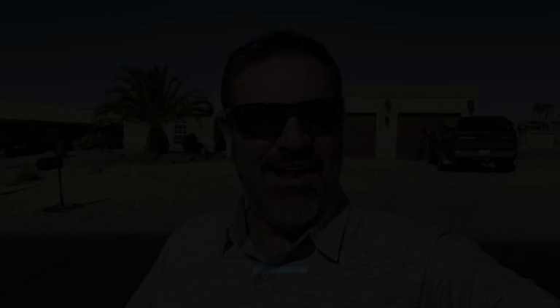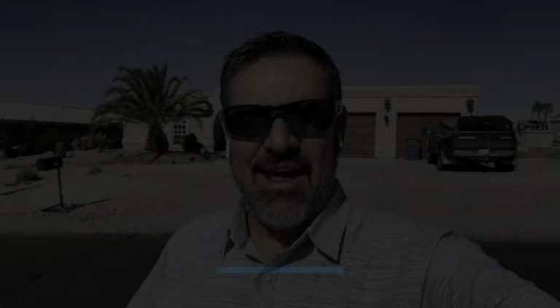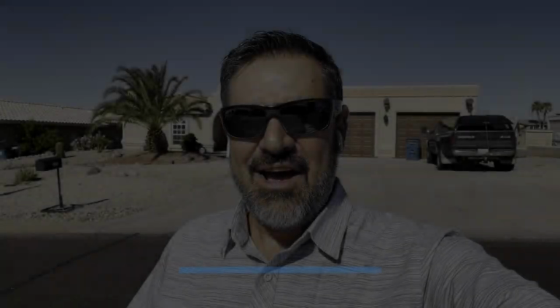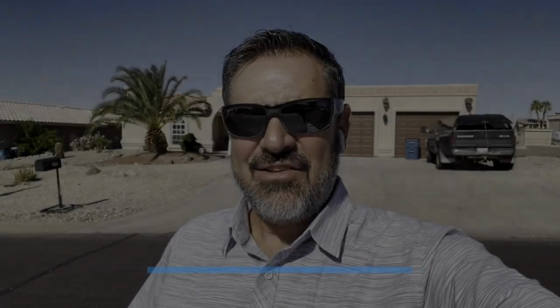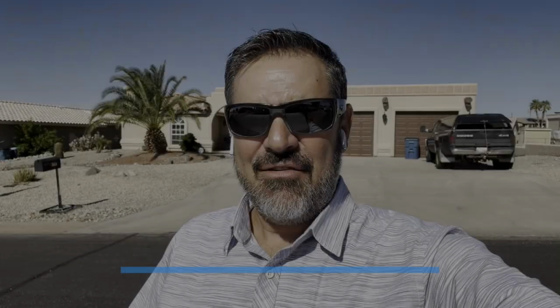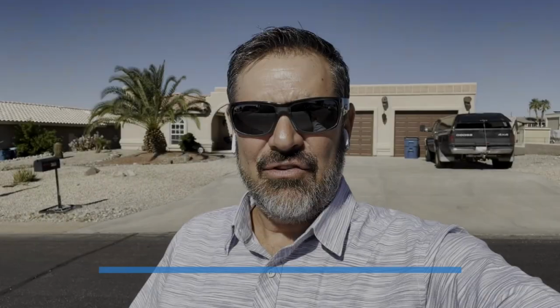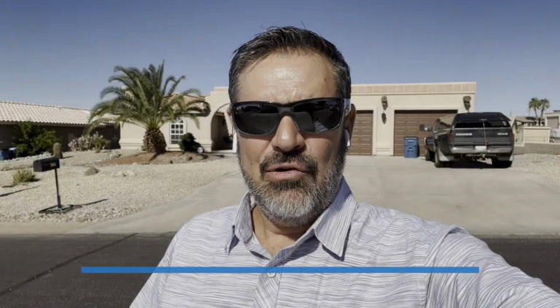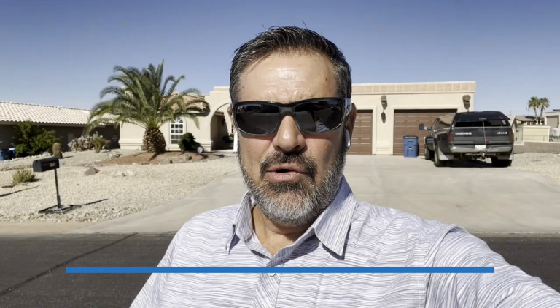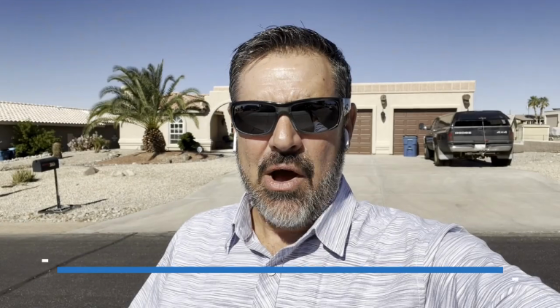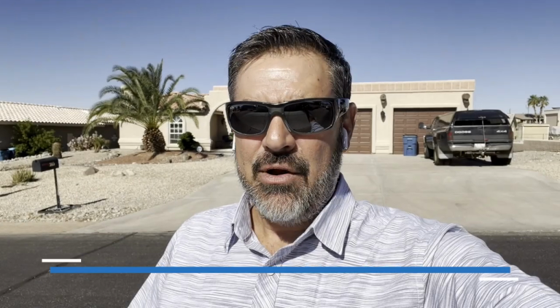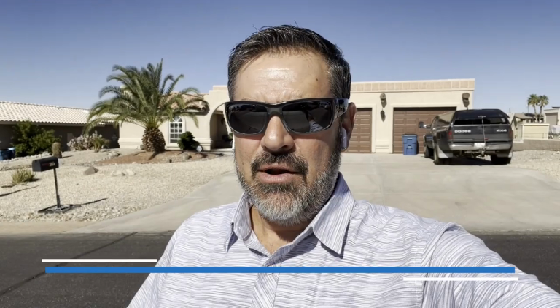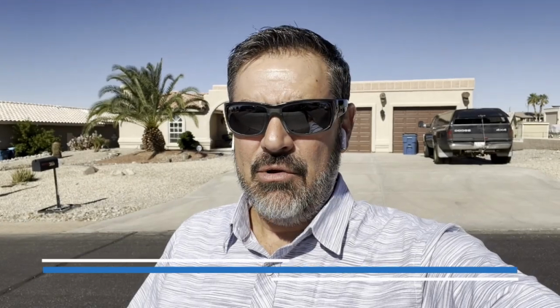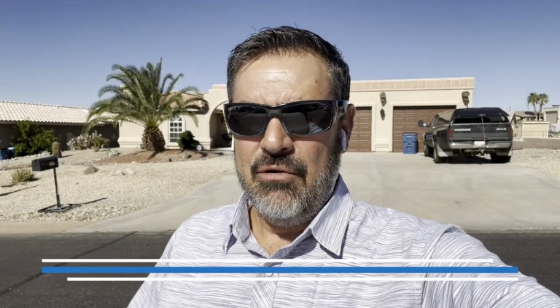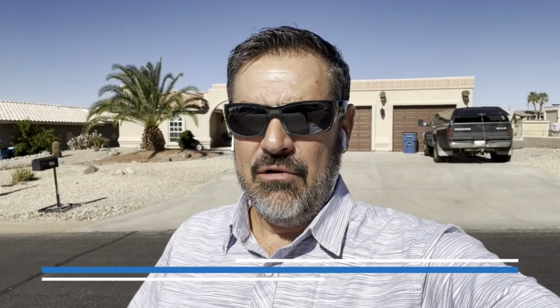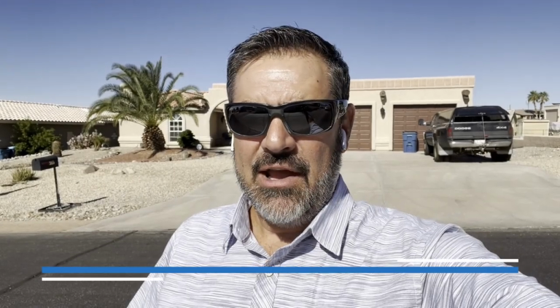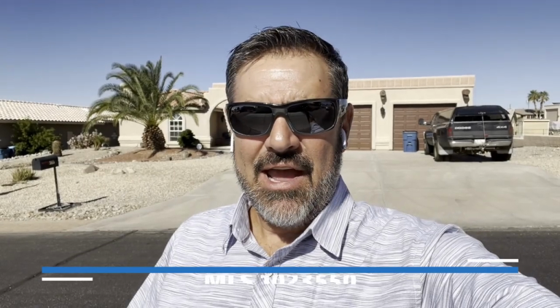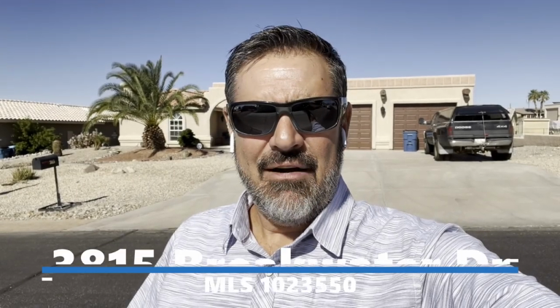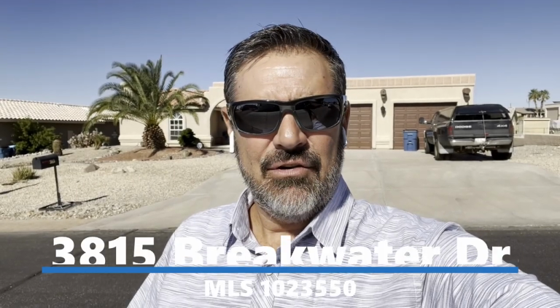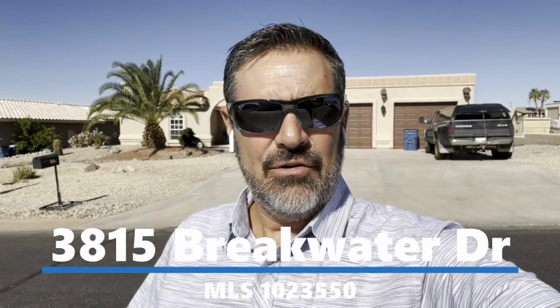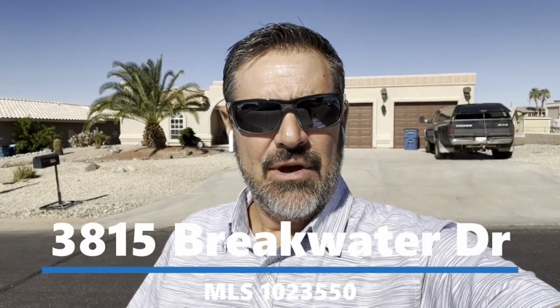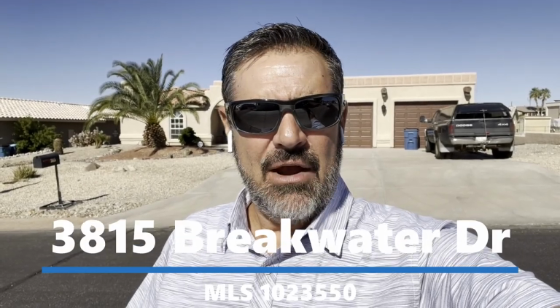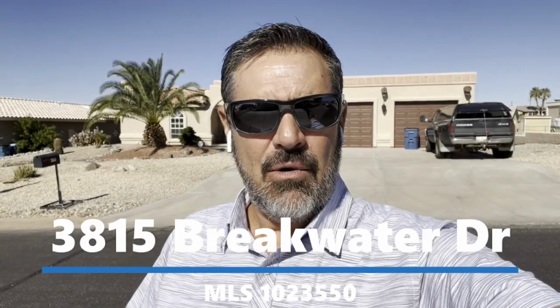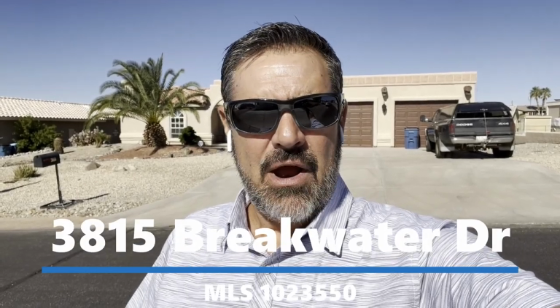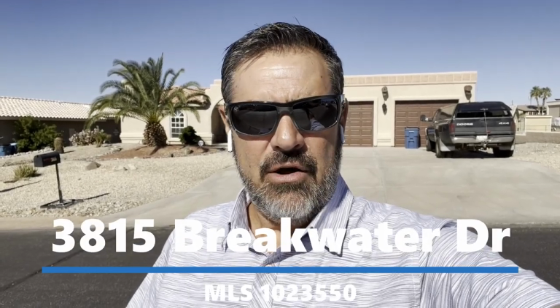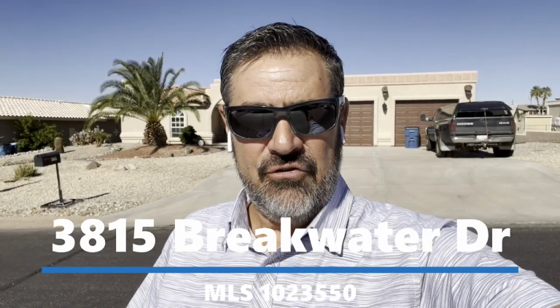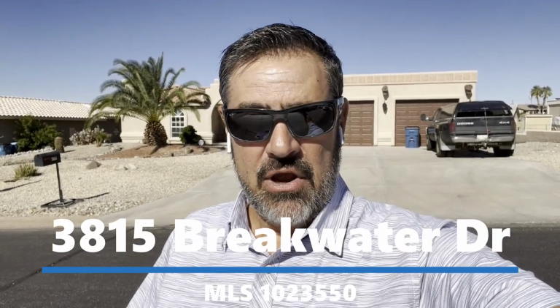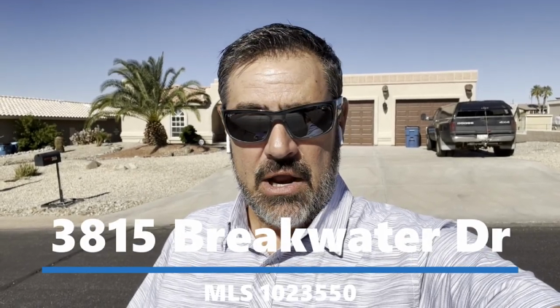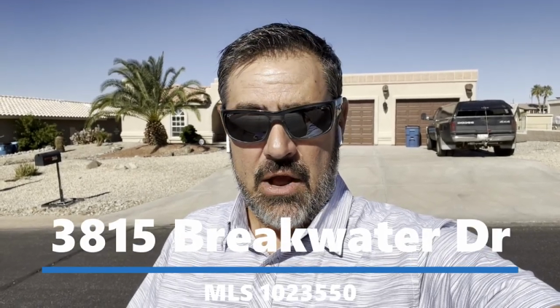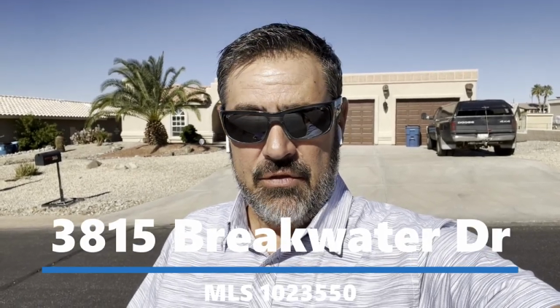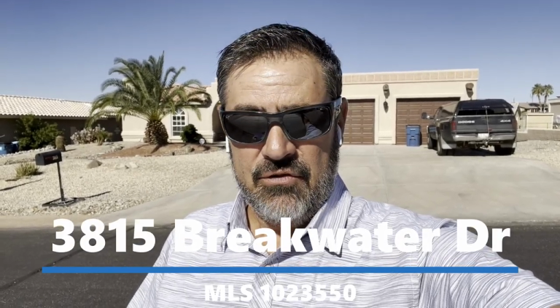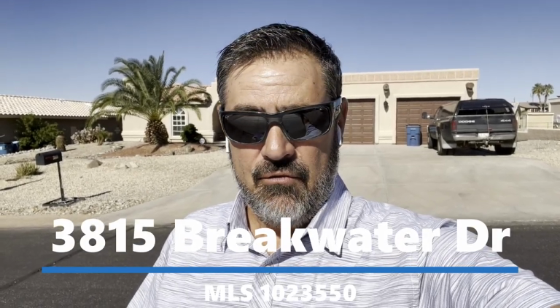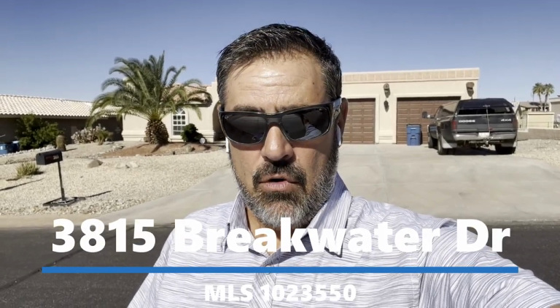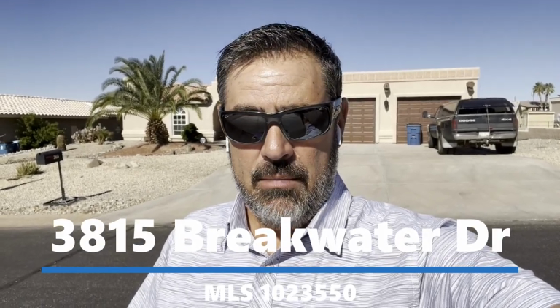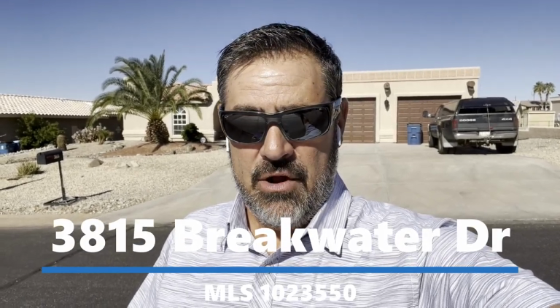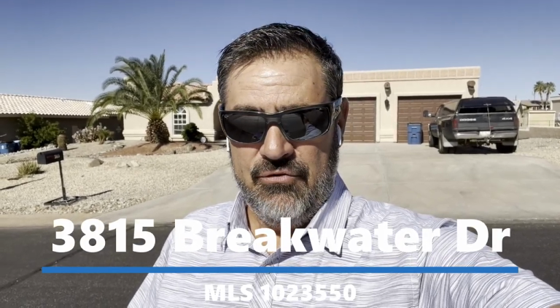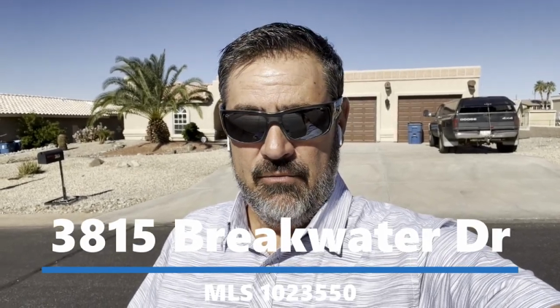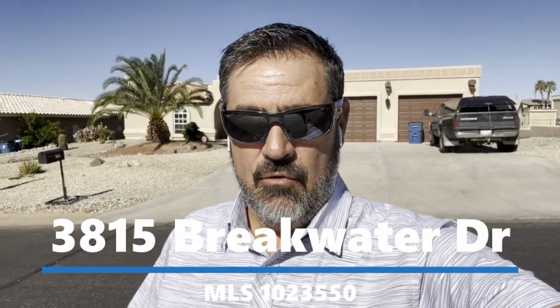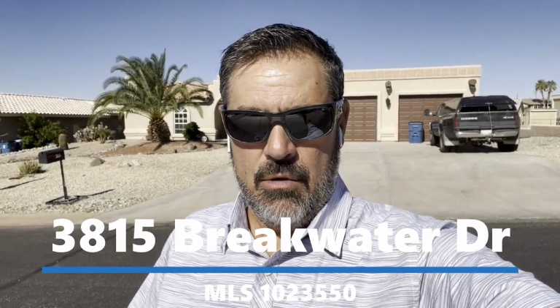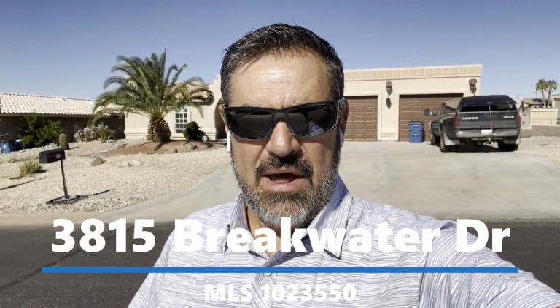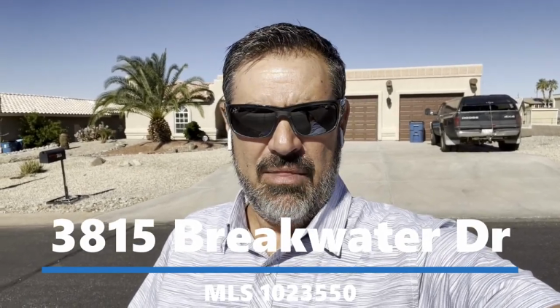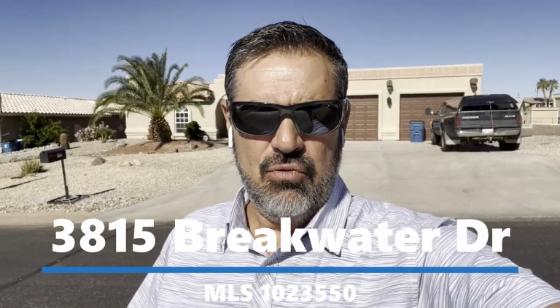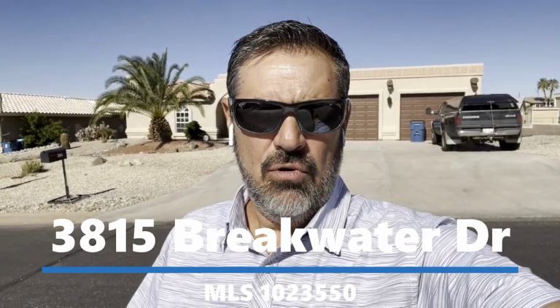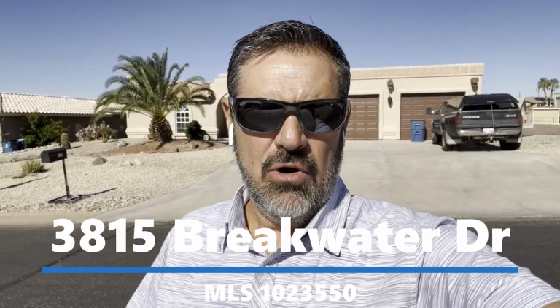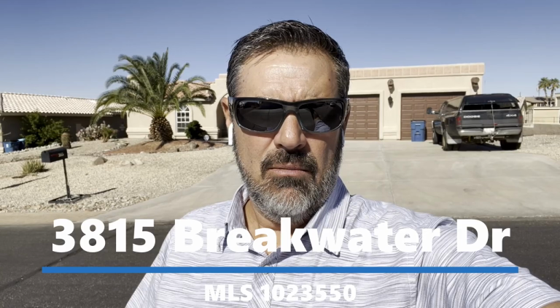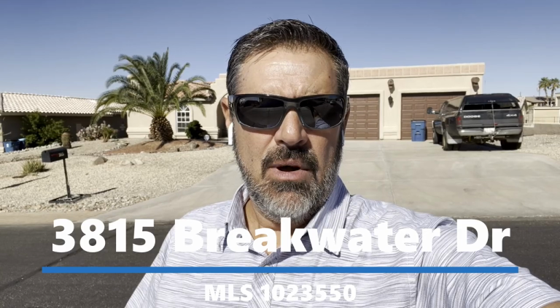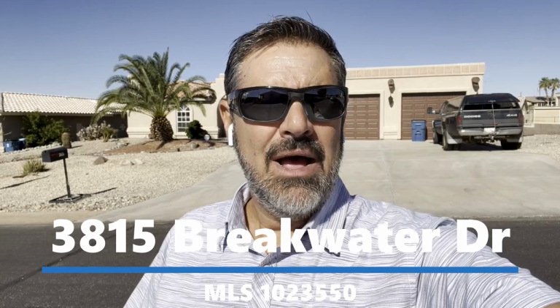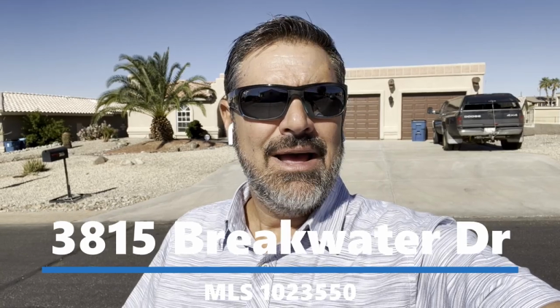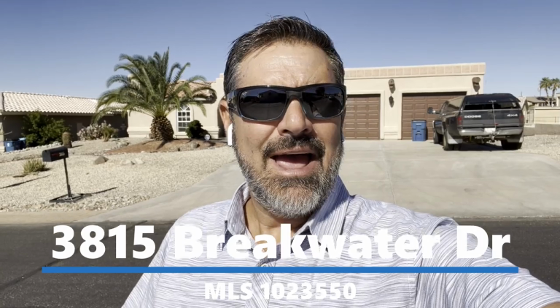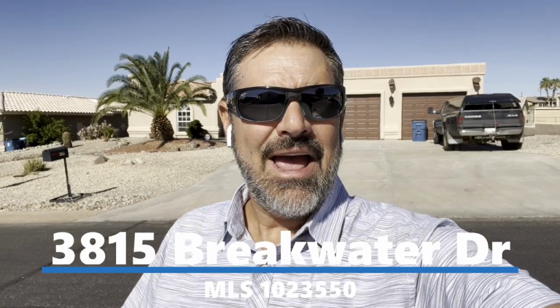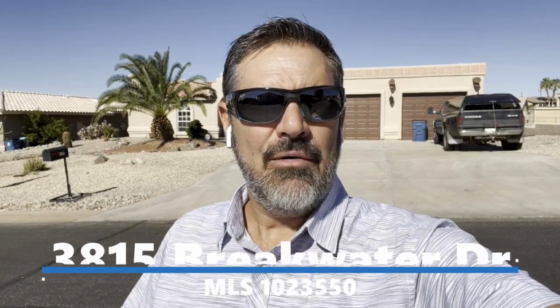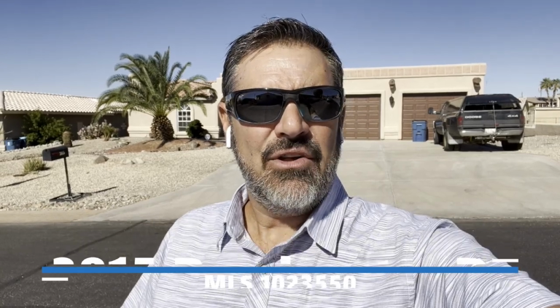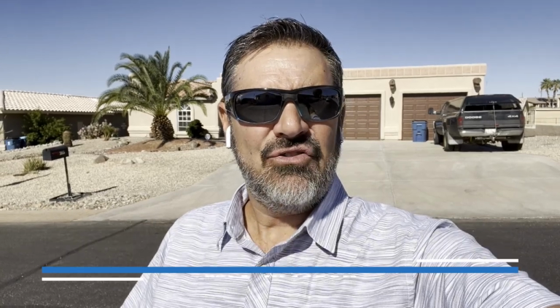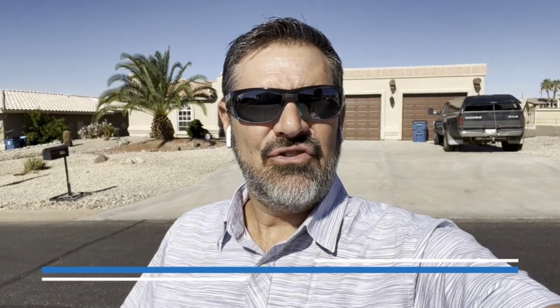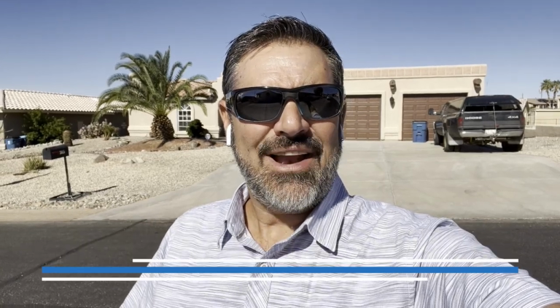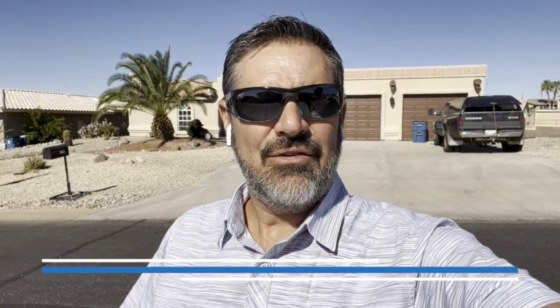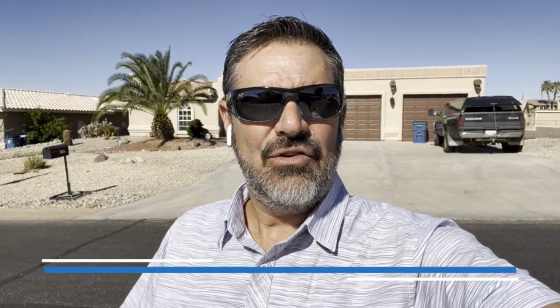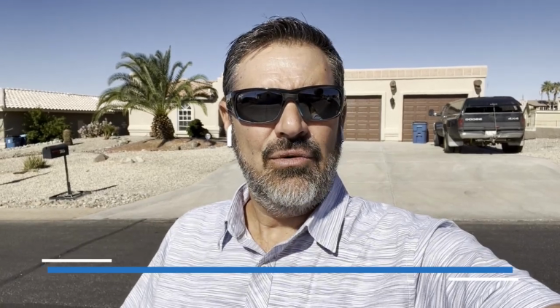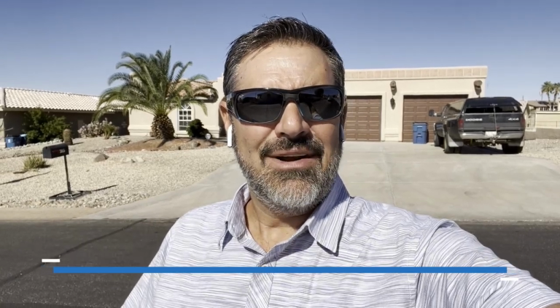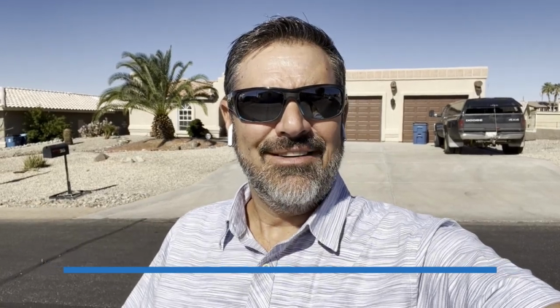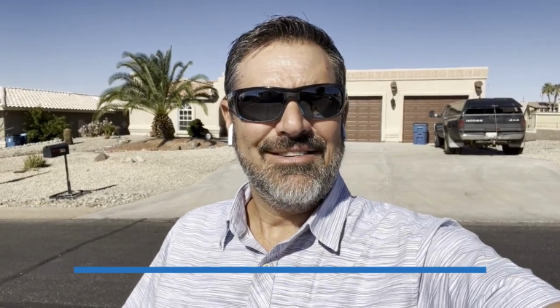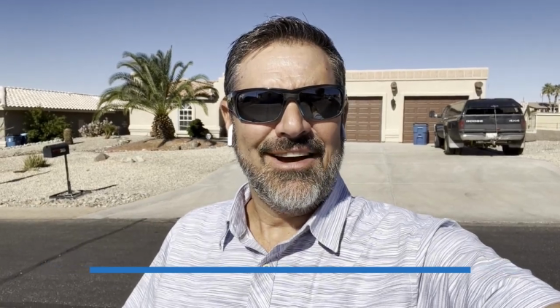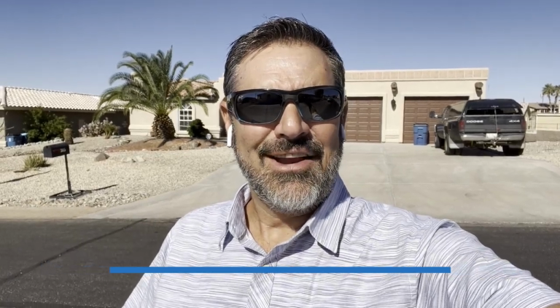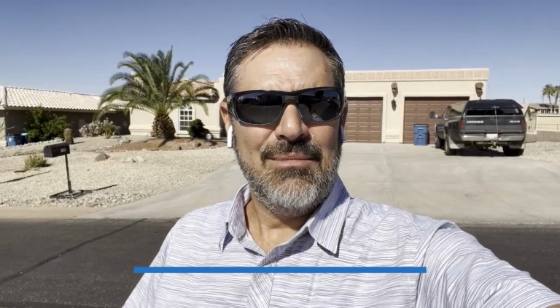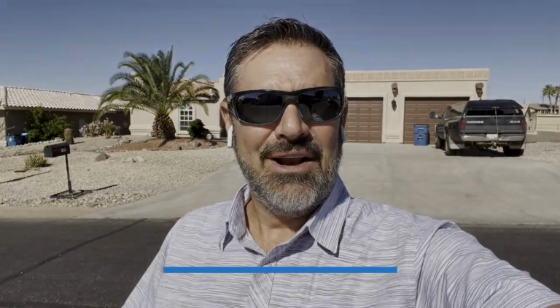Hey guys, Havasu Lou out in beautiful Lake Havasu. We're out here checking out this four-bedroom, four-bath pool home. Hang out with us, check it out too, and I'll talk to you in a minute.